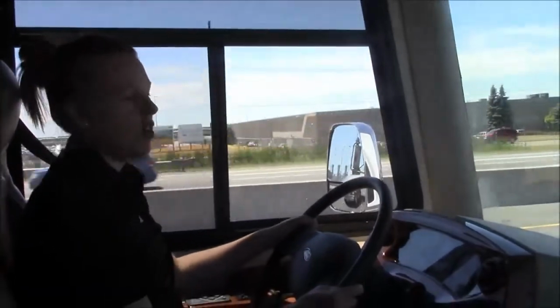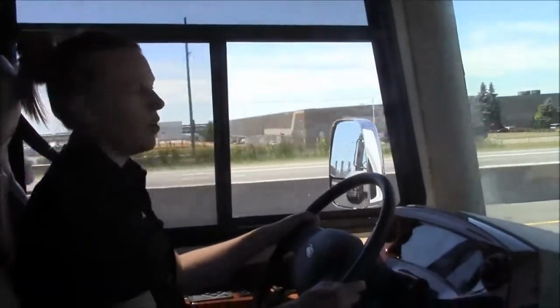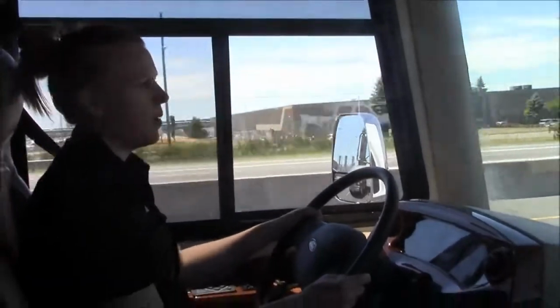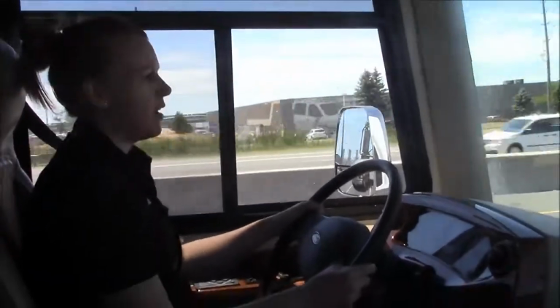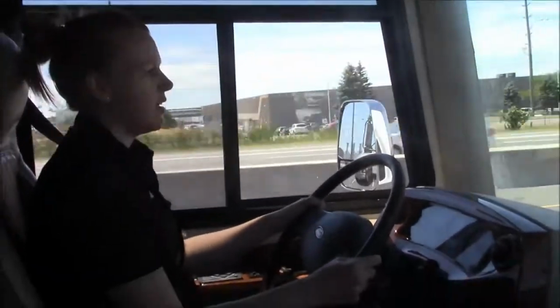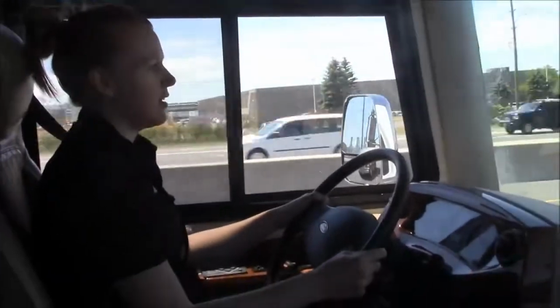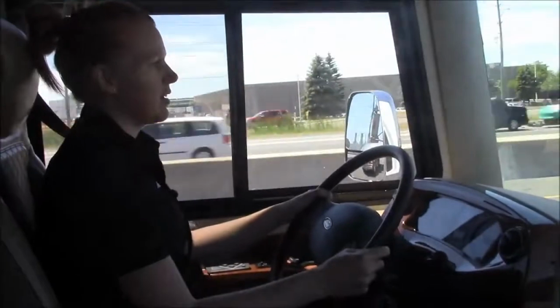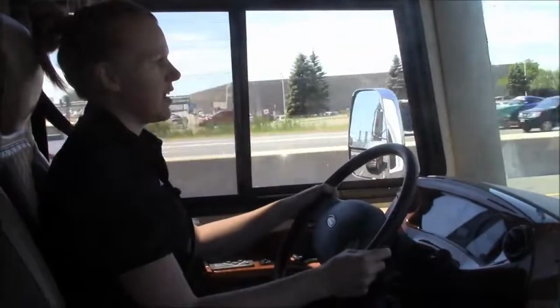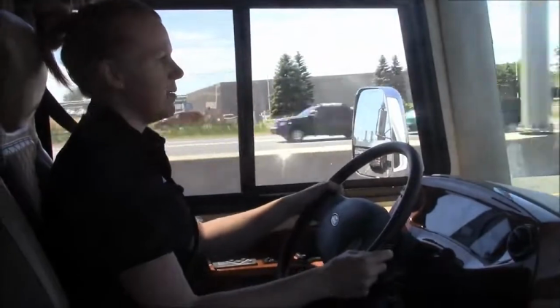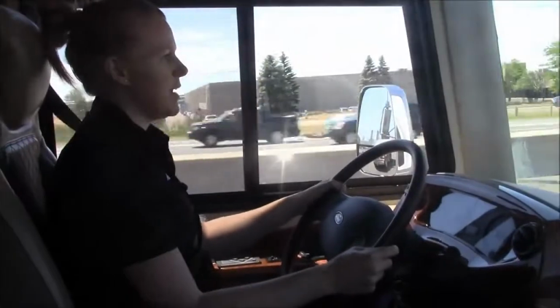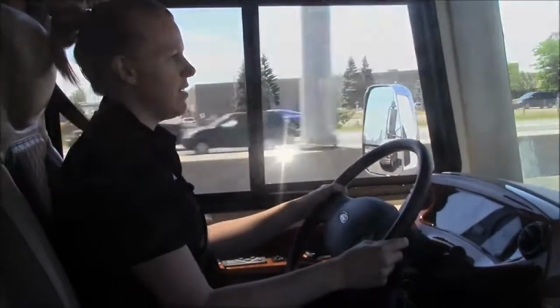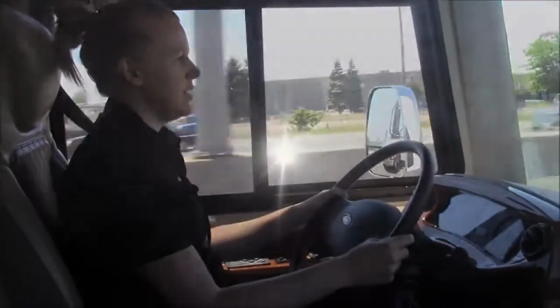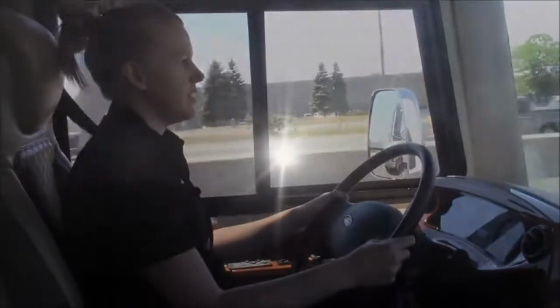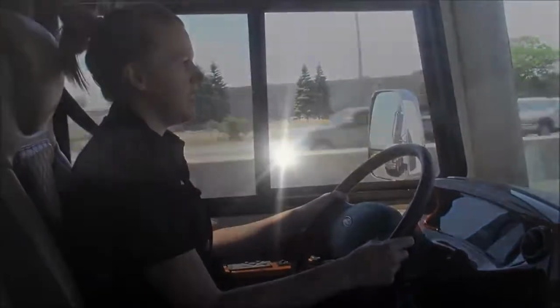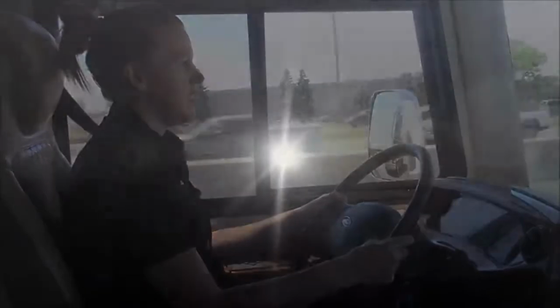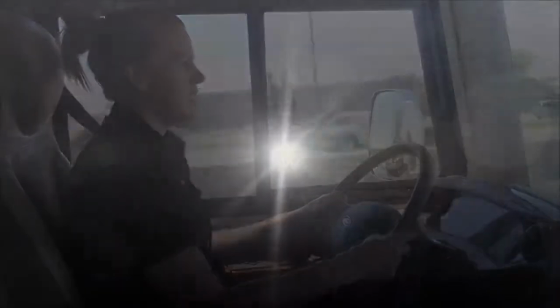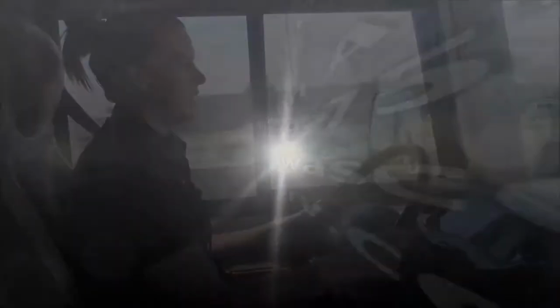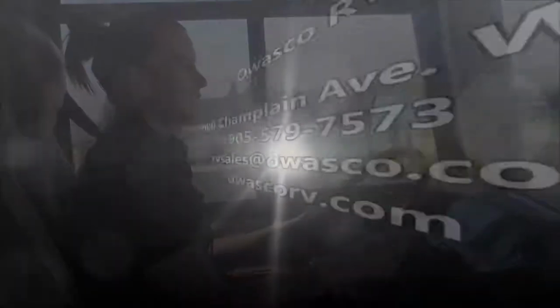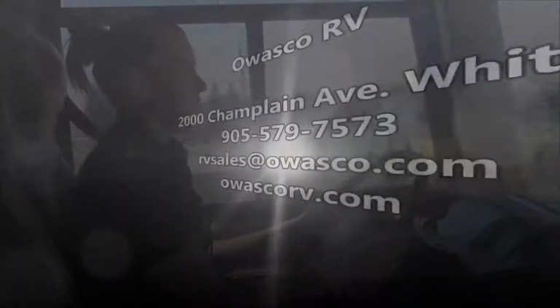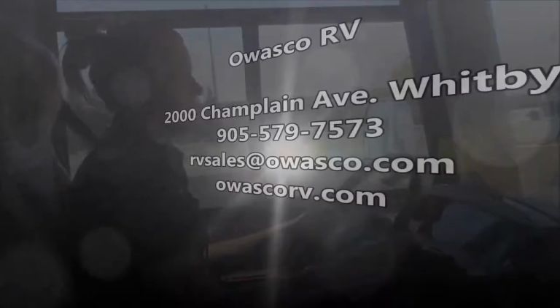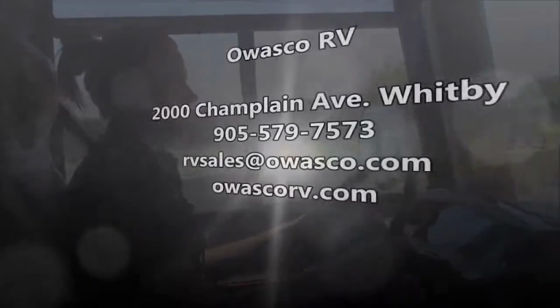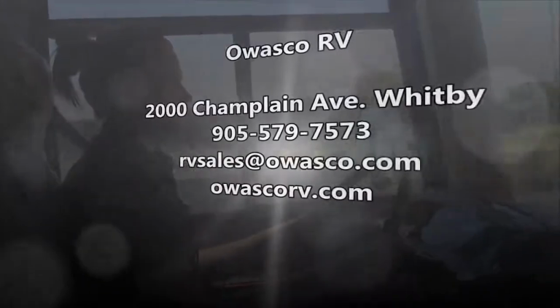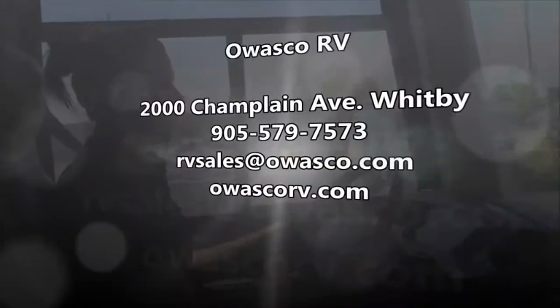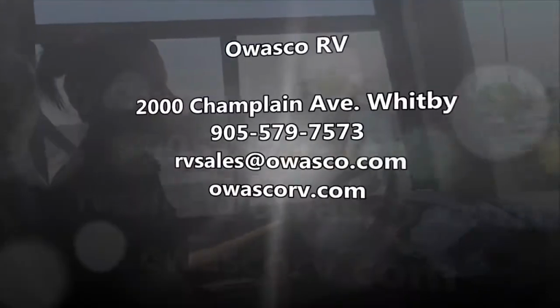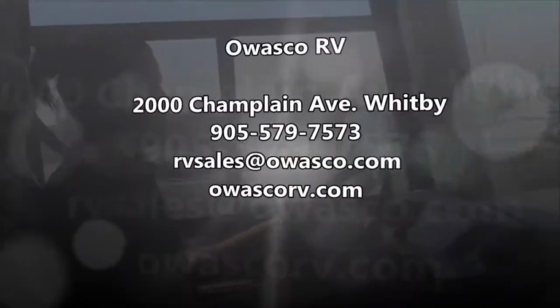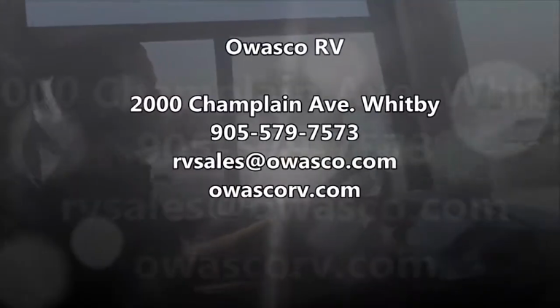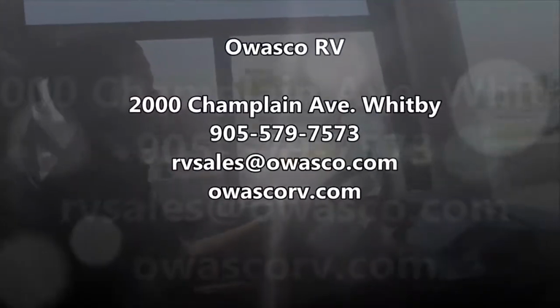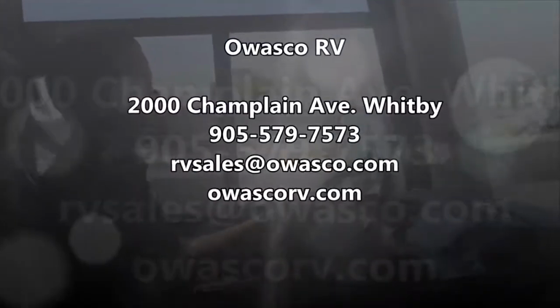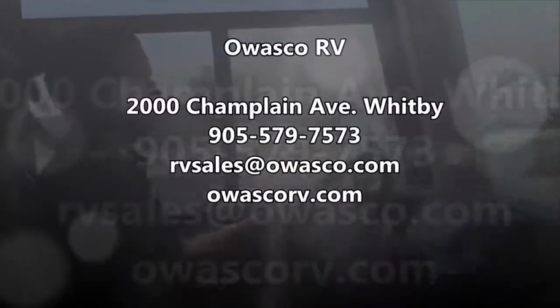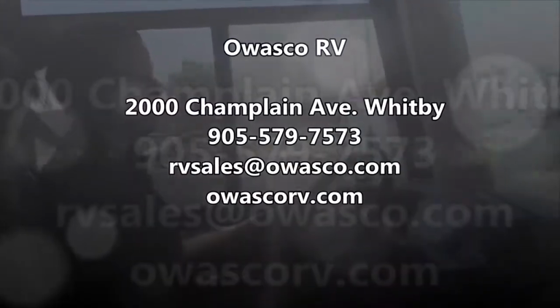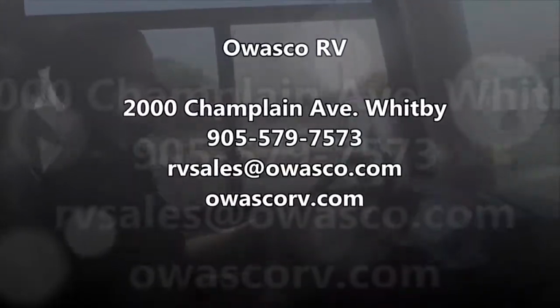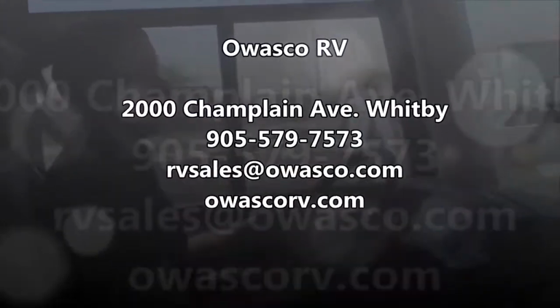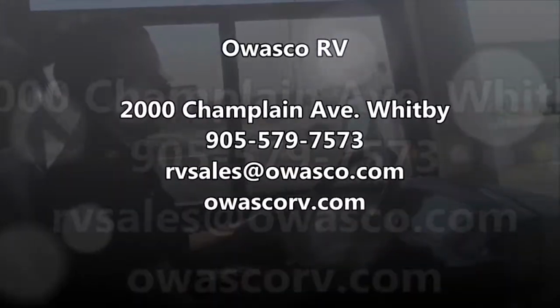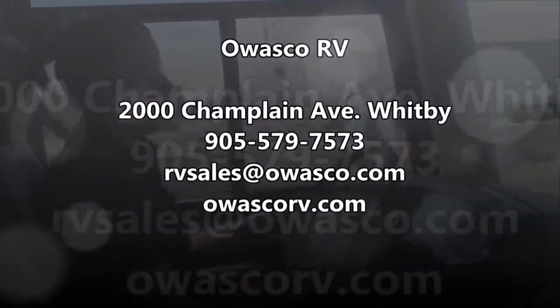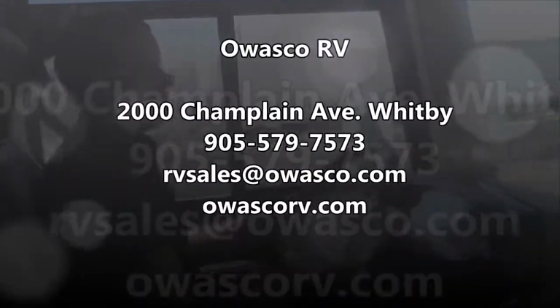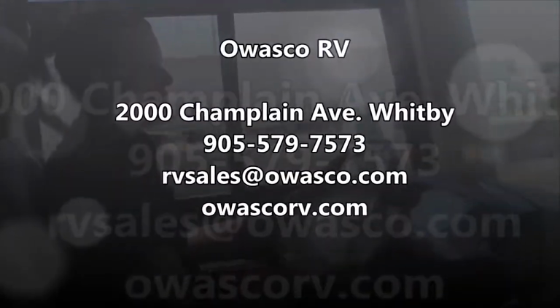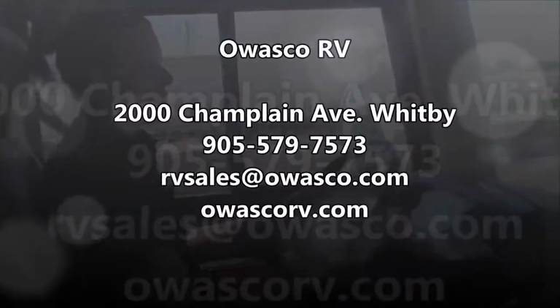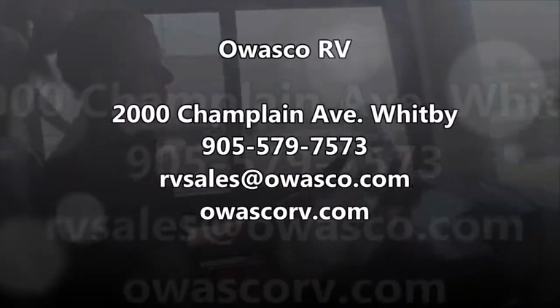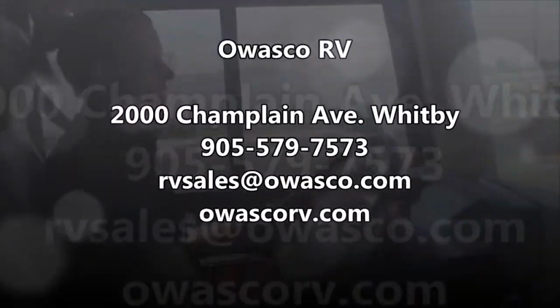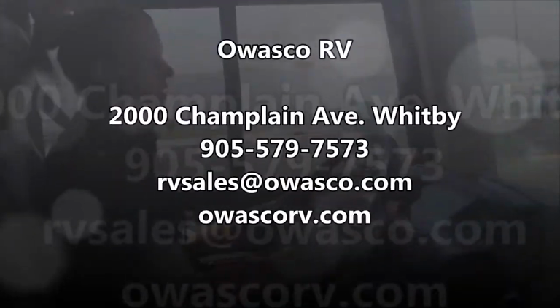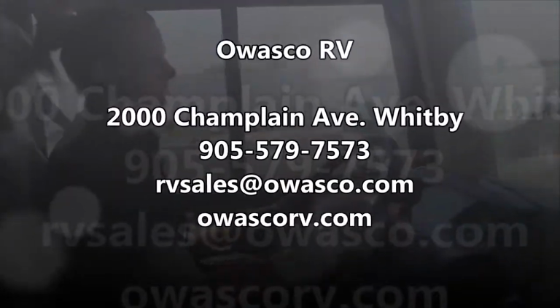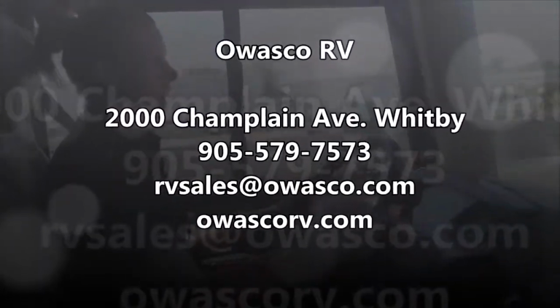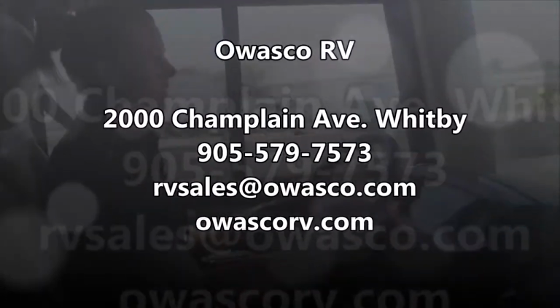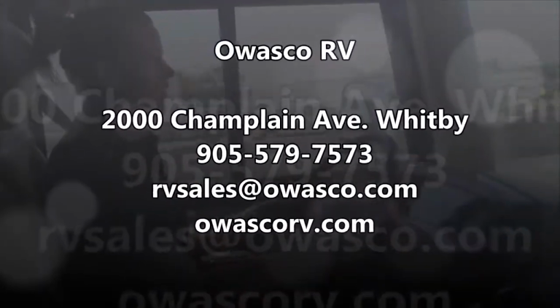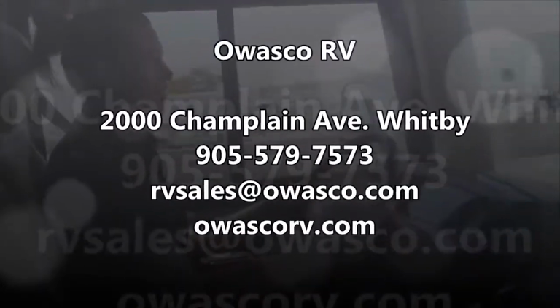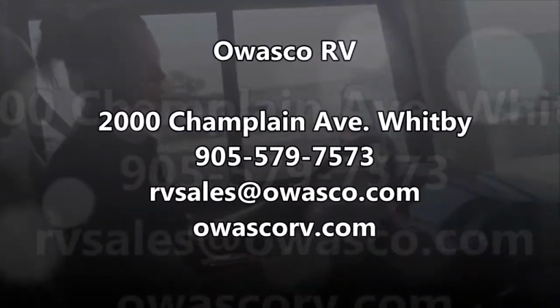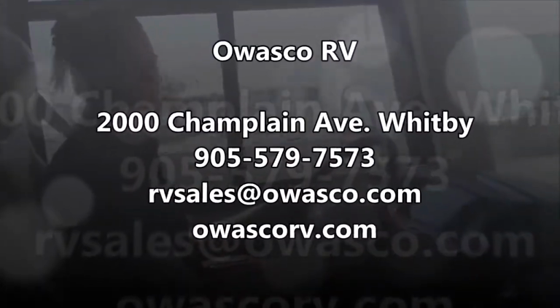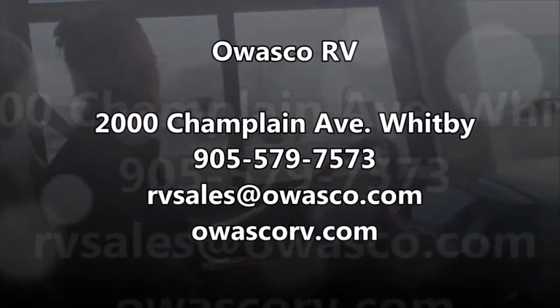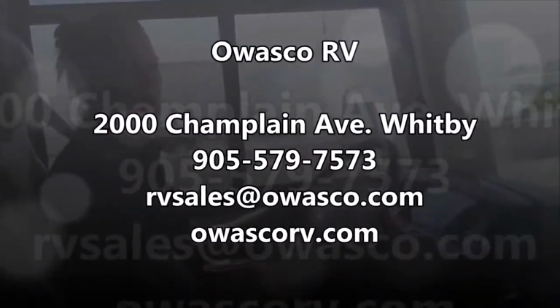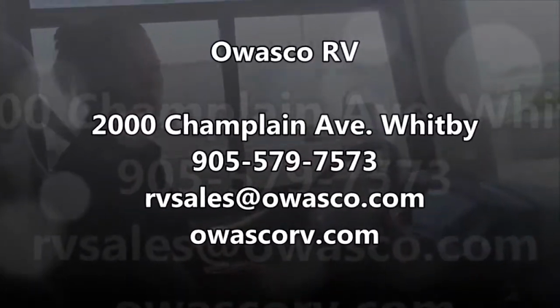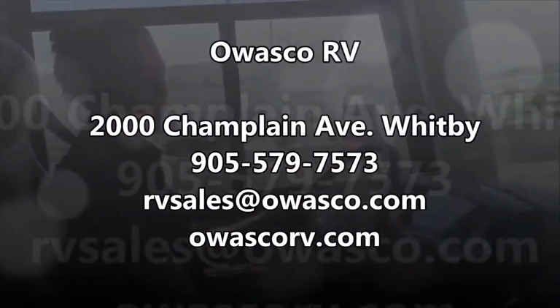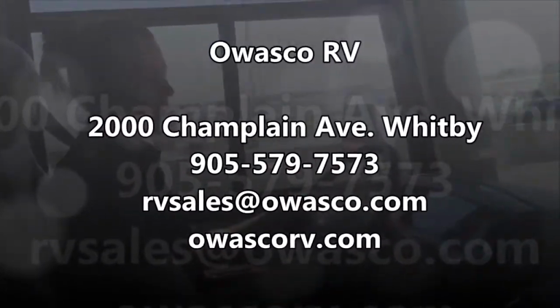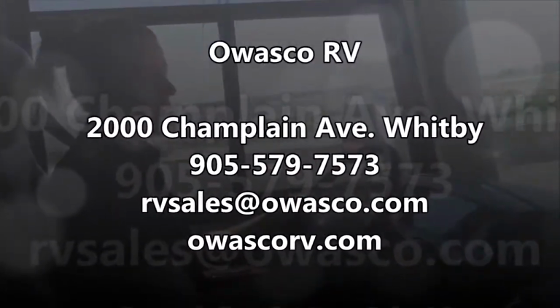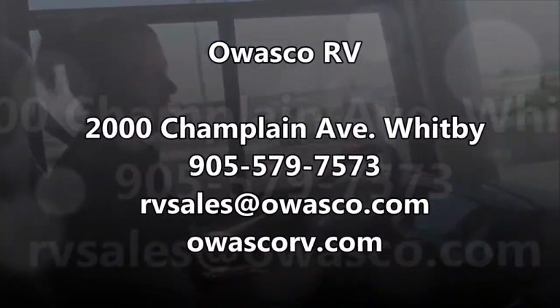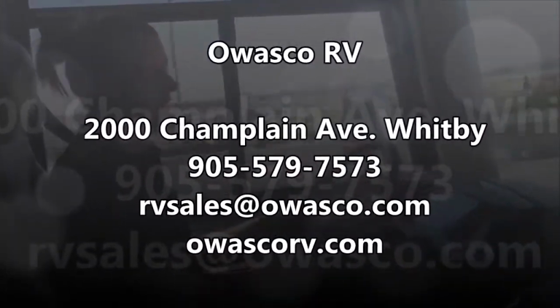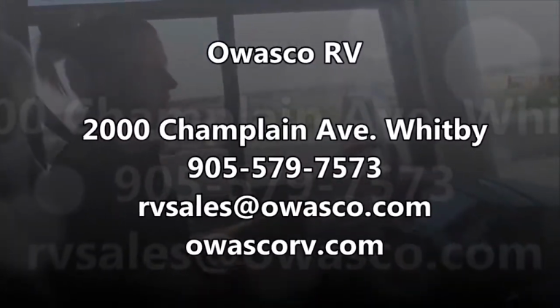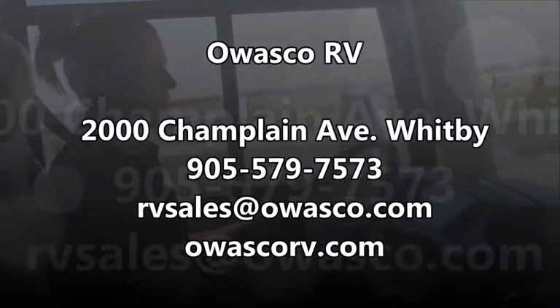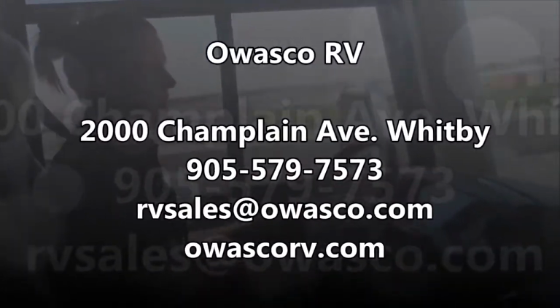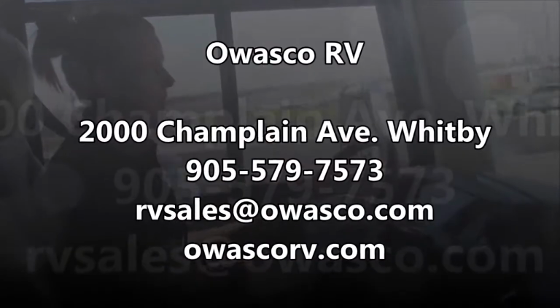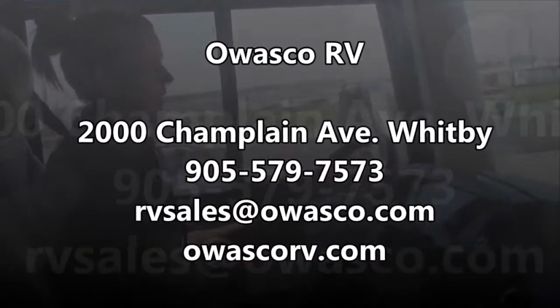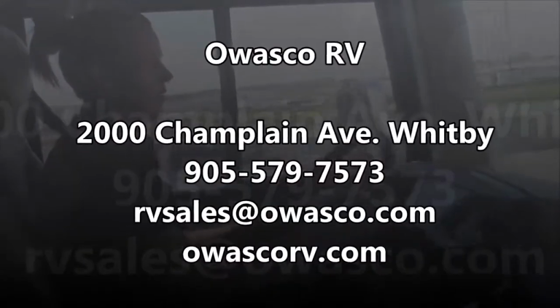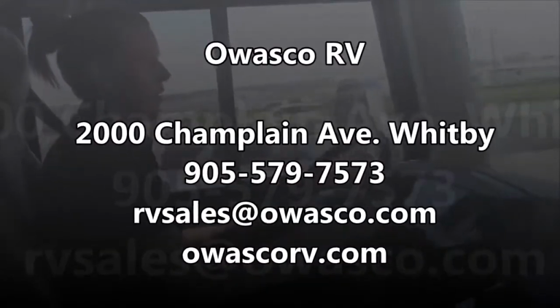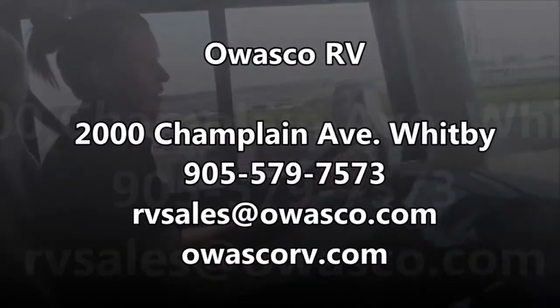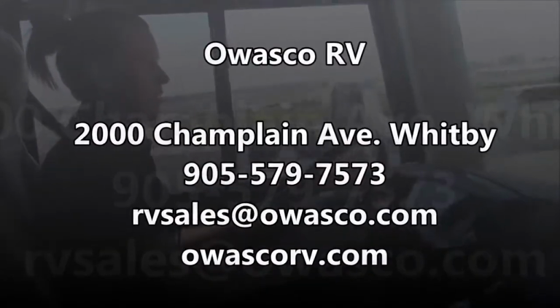Come down and see us at 2000 Champlain Avenue, or give us a call or email and book your test drive today. Thanks for watching.